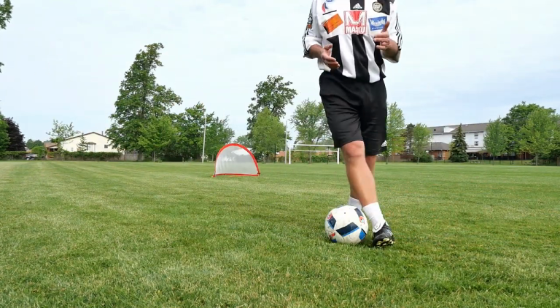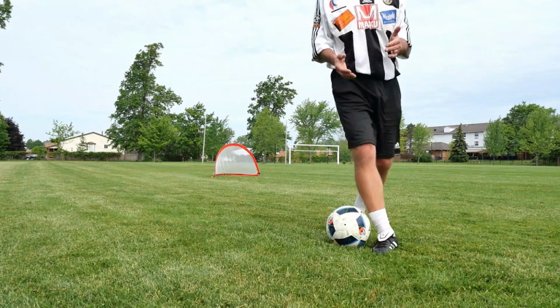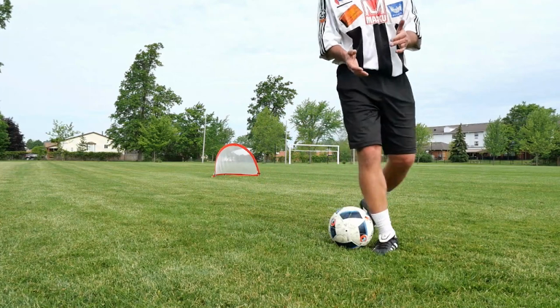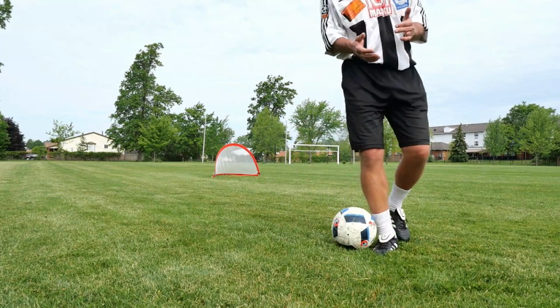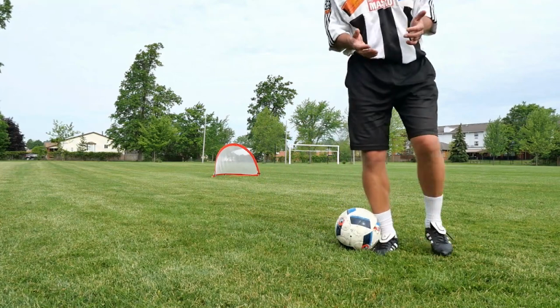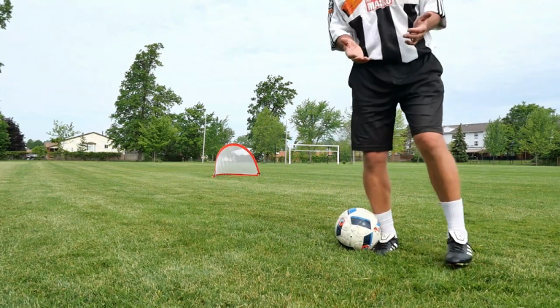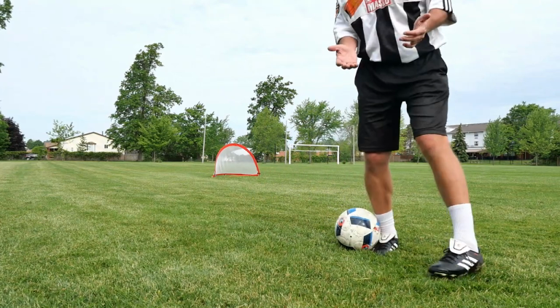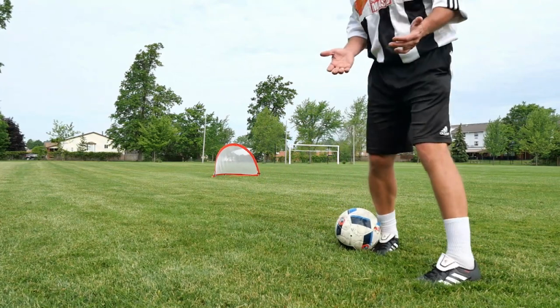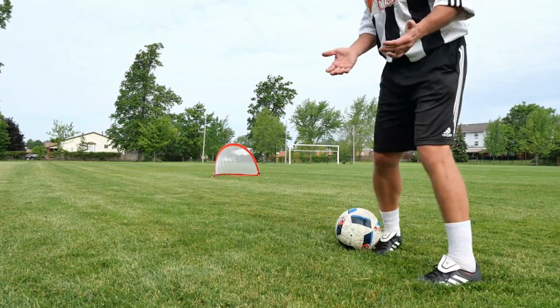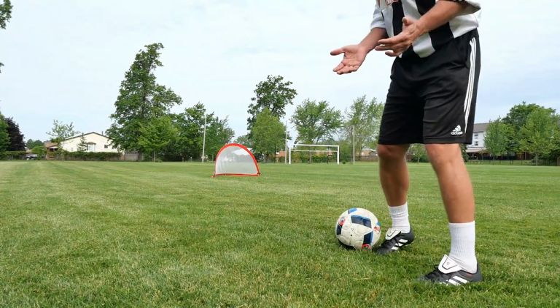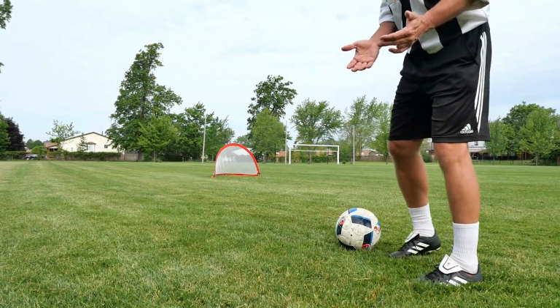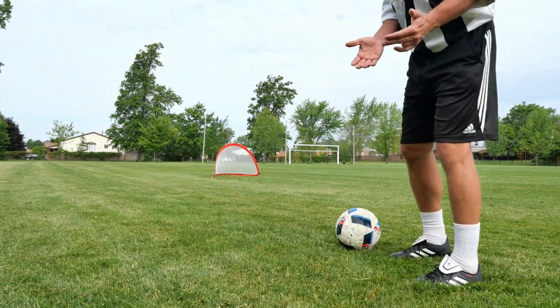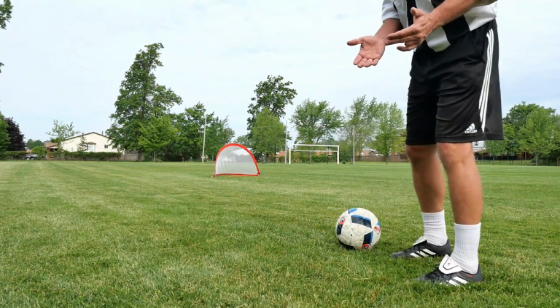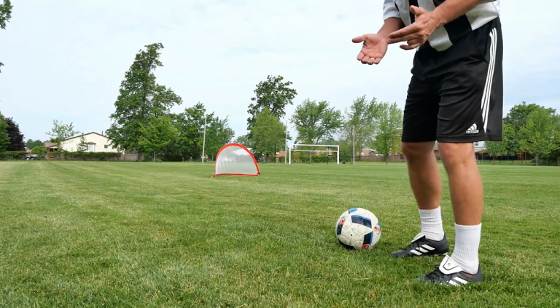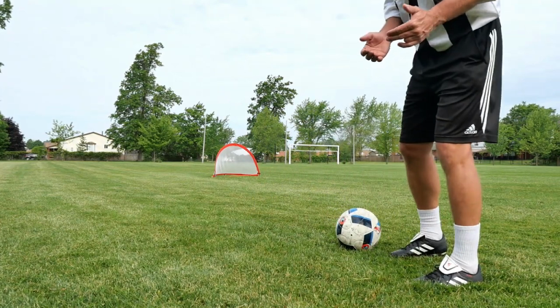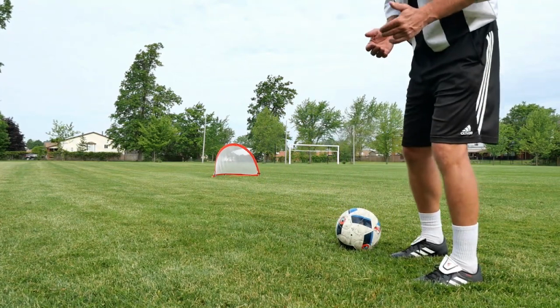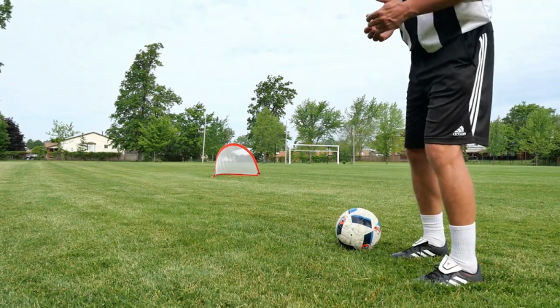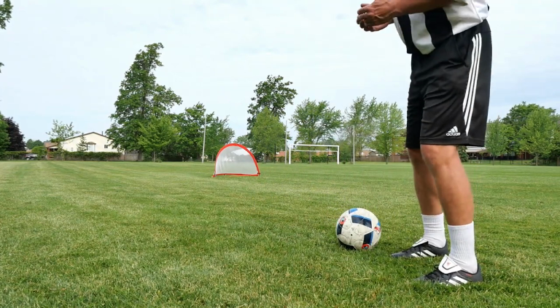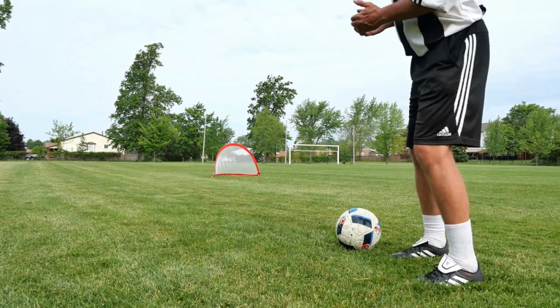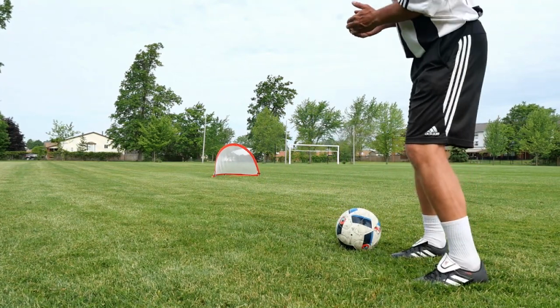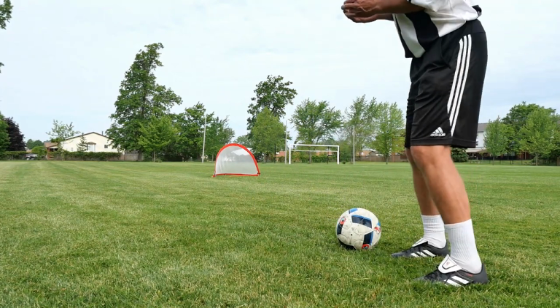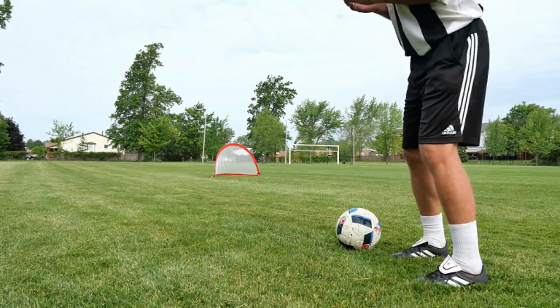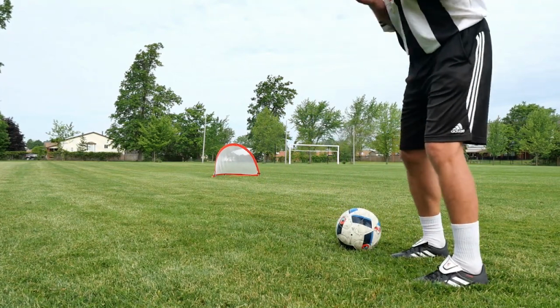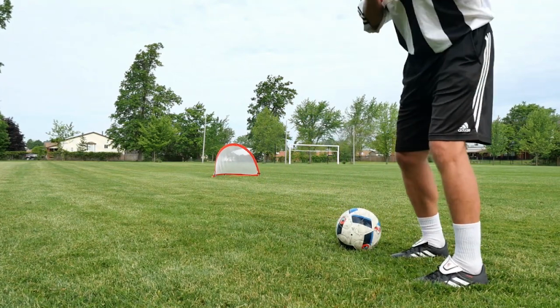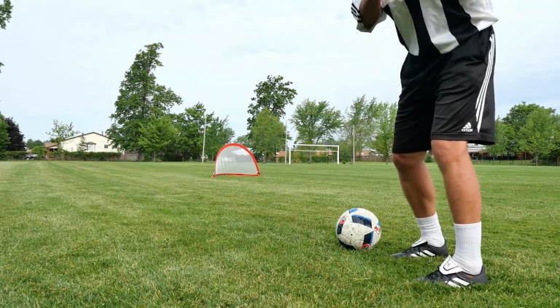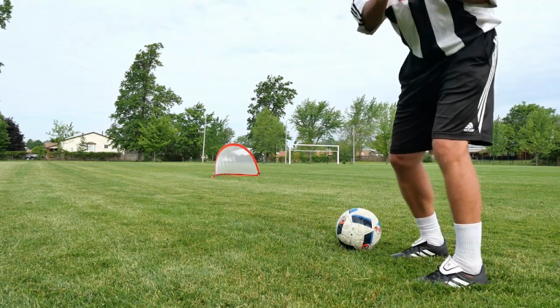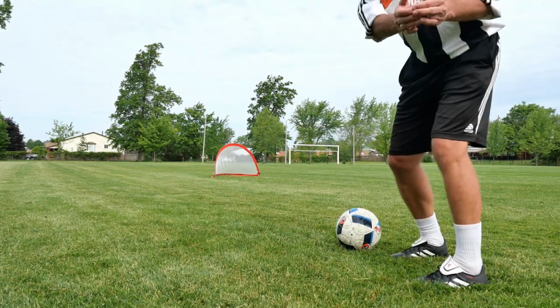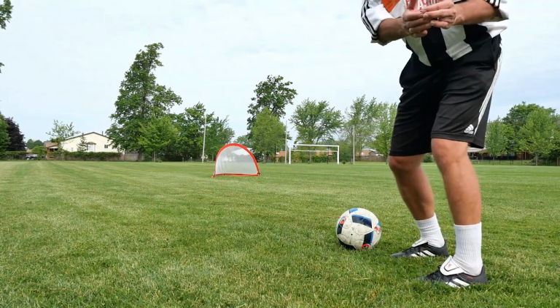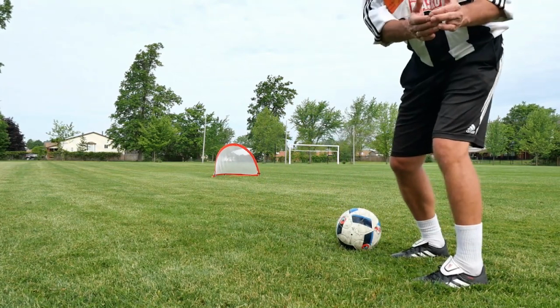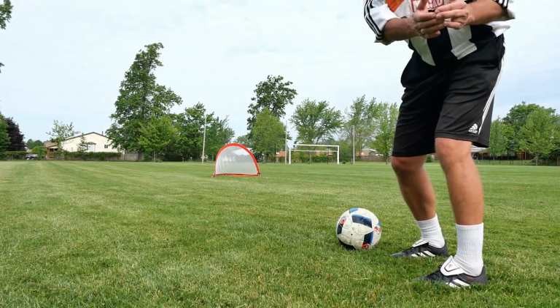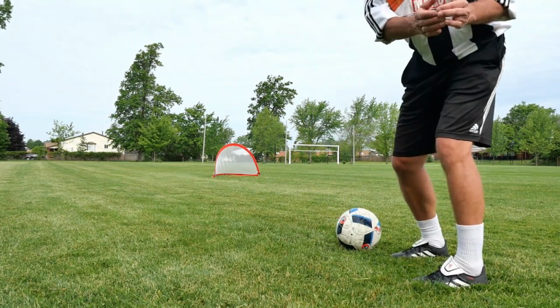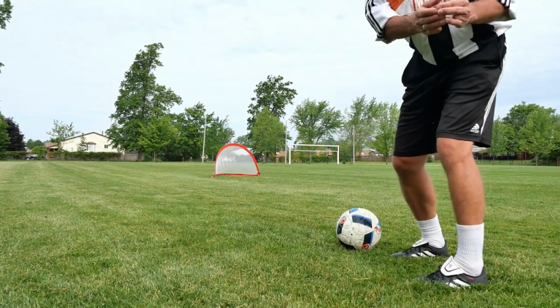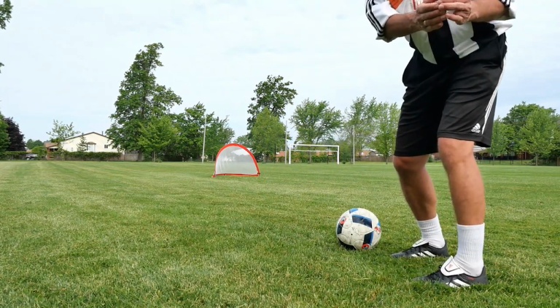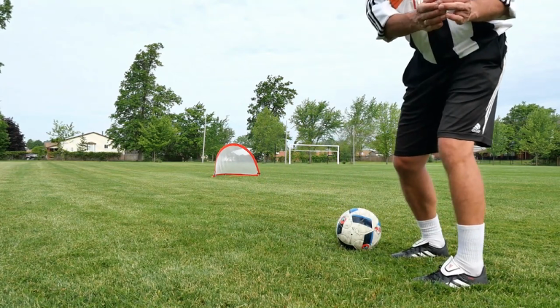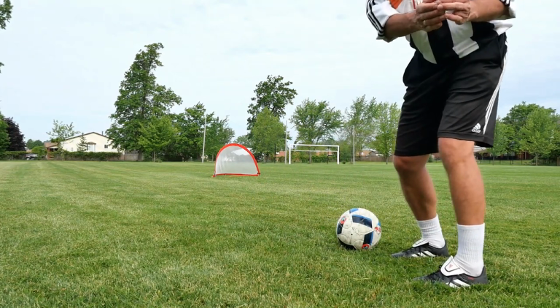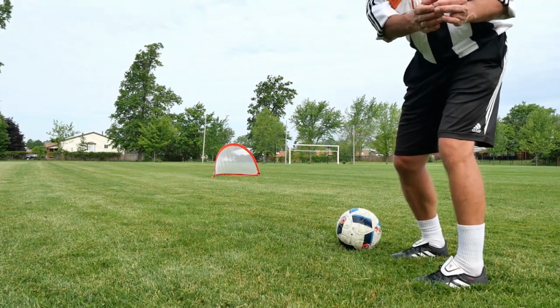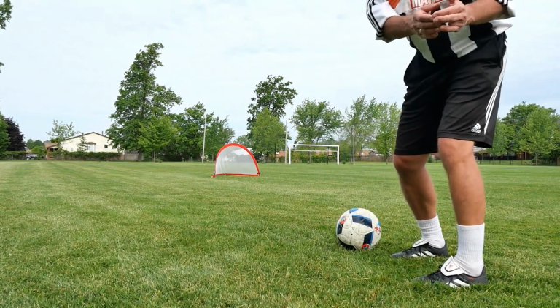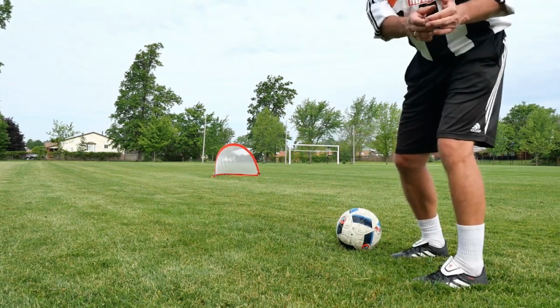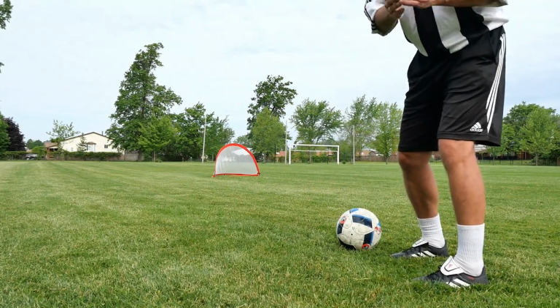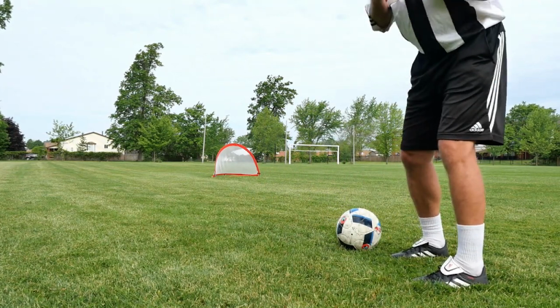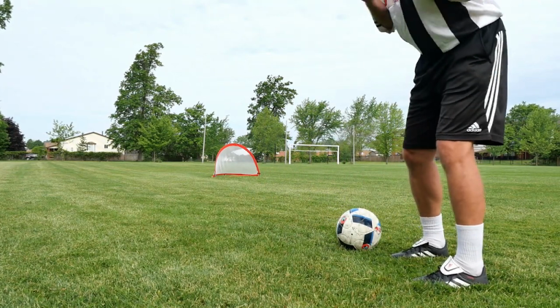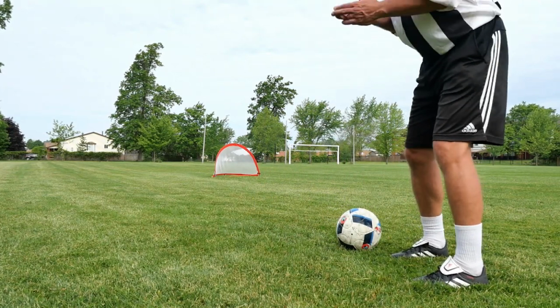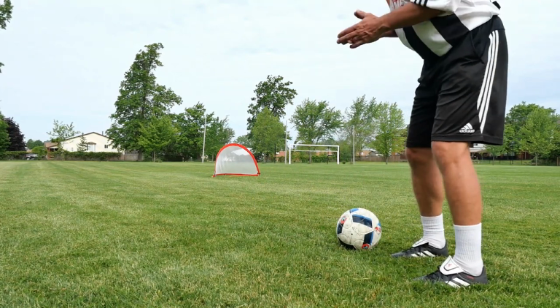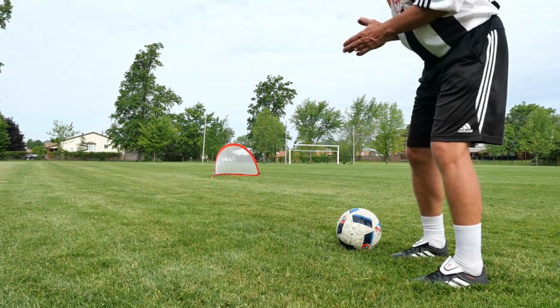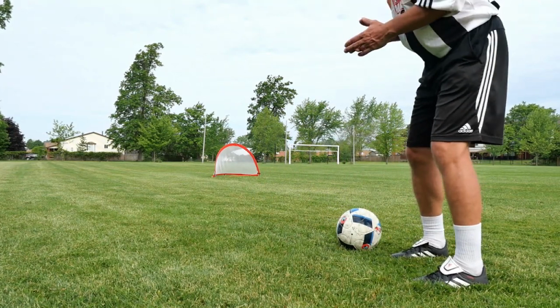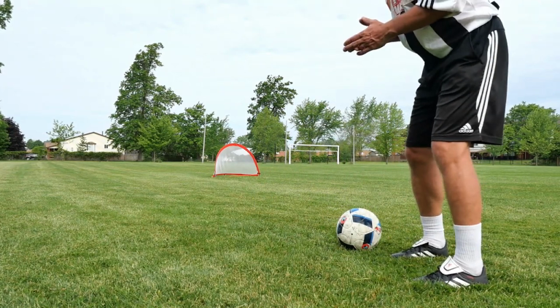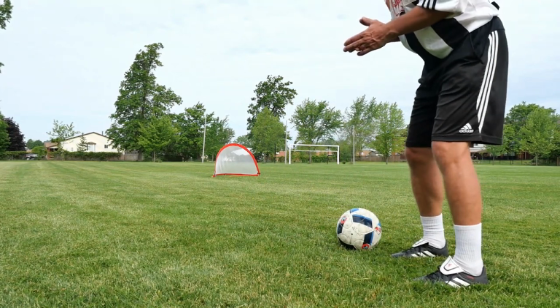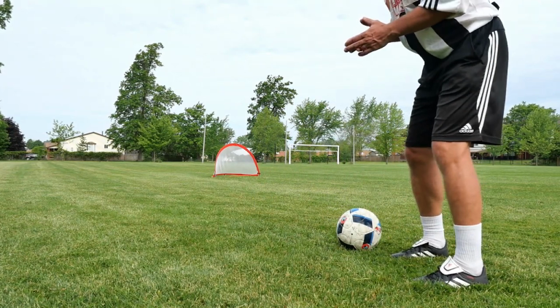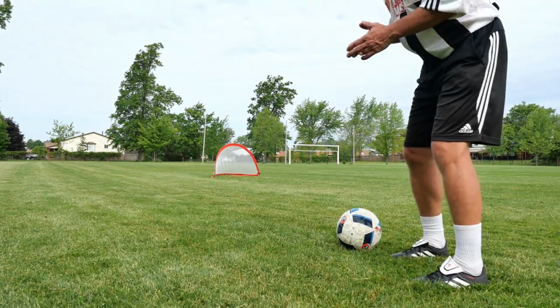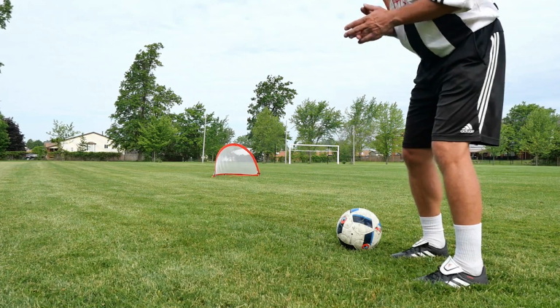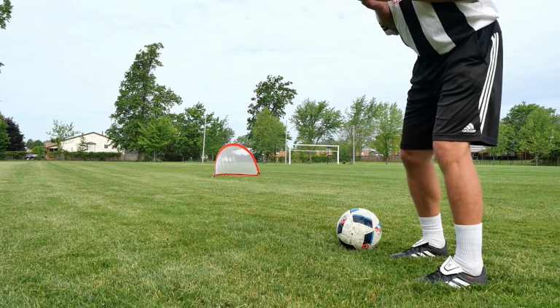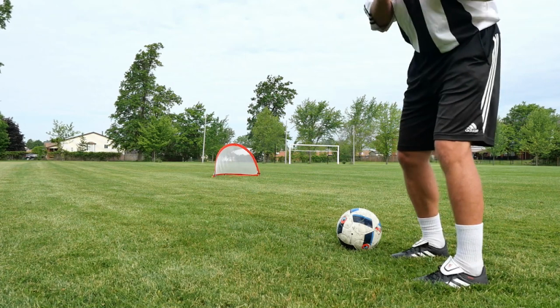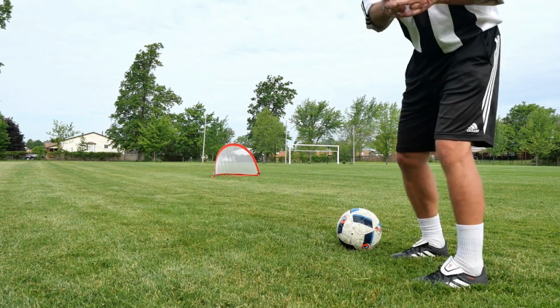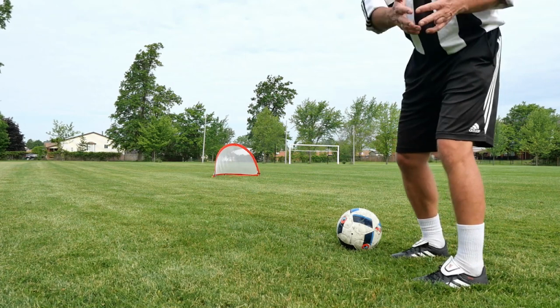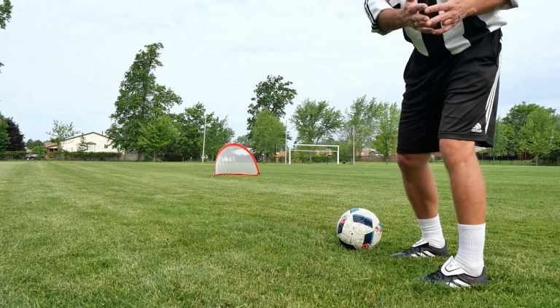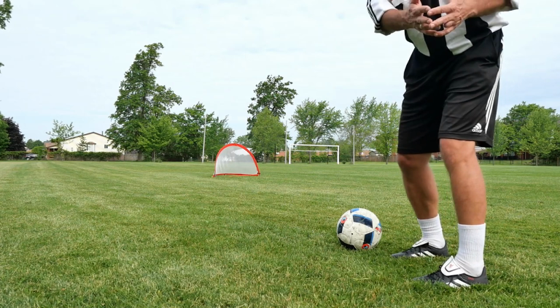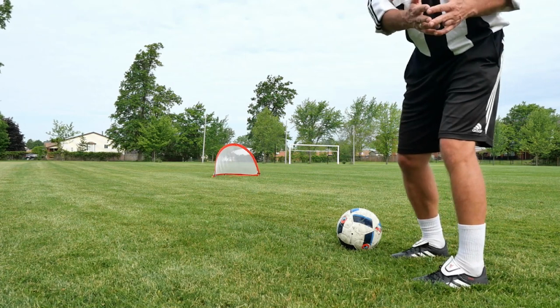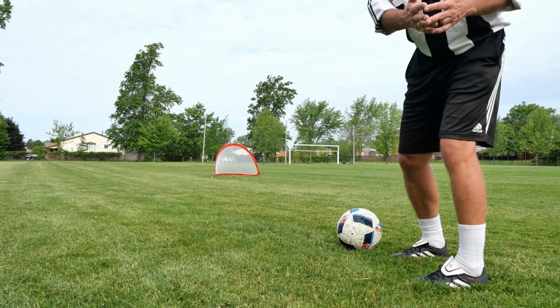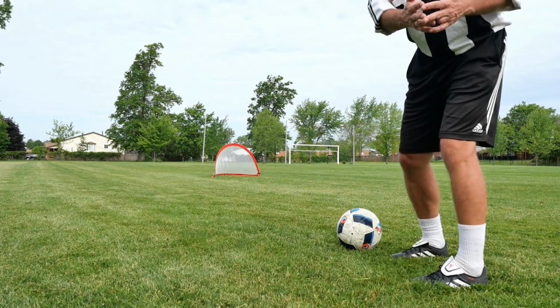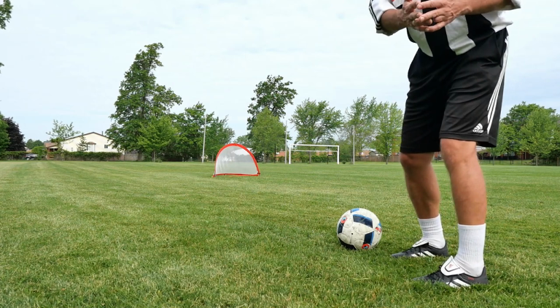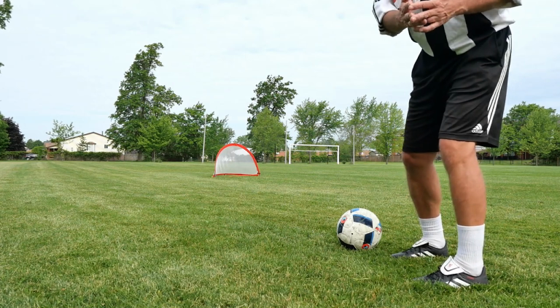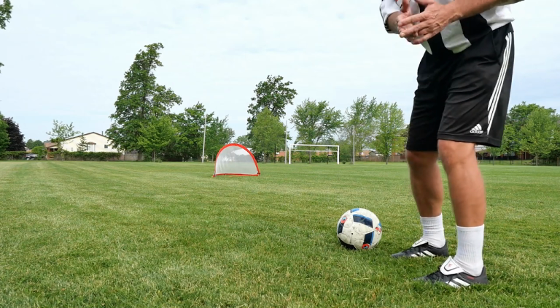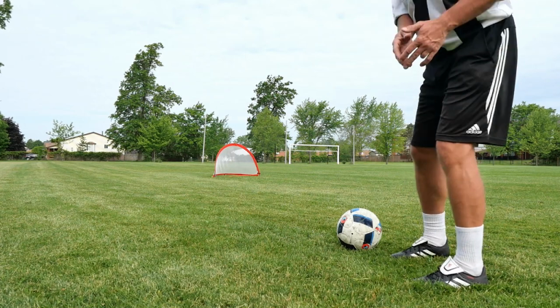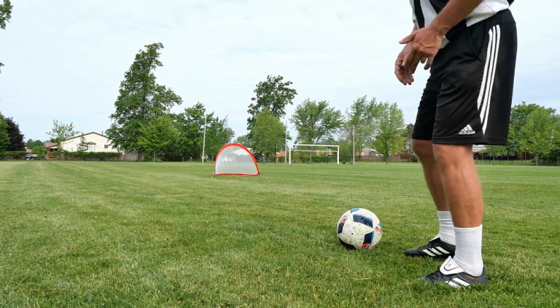That doesn't mean that you don't have control of the ball — it means that you exactly have control of the ball, because your touch is going accordingly with your stride.